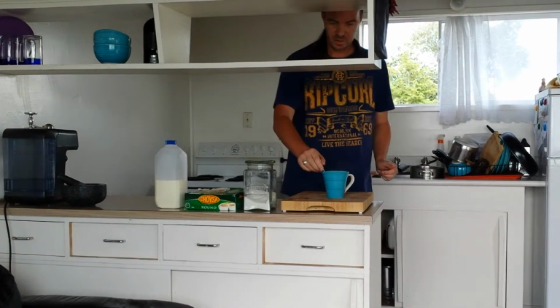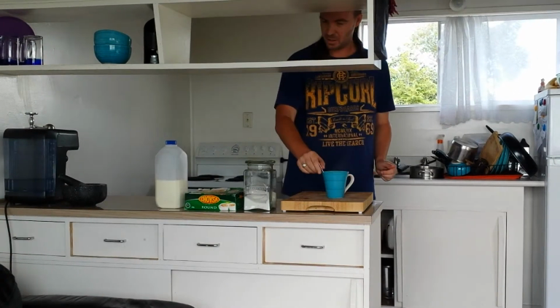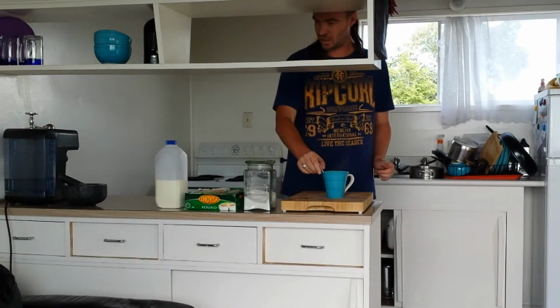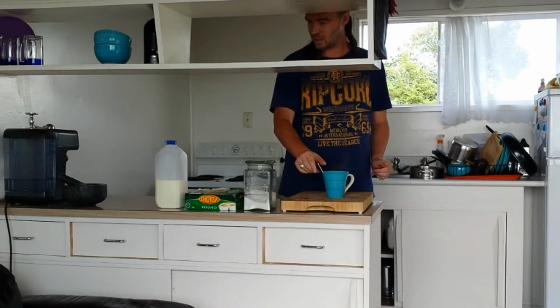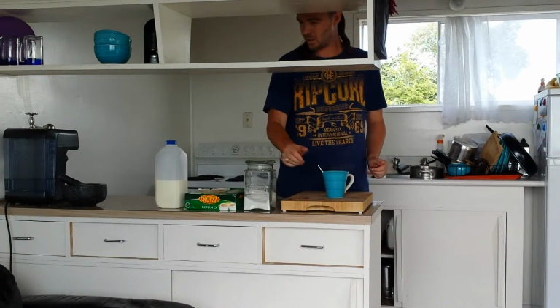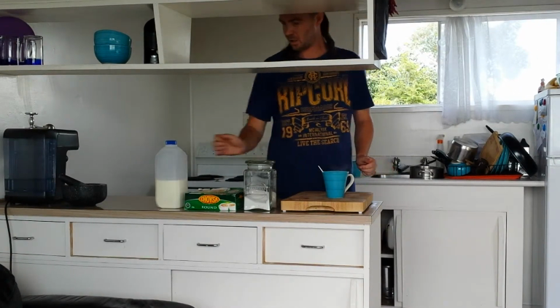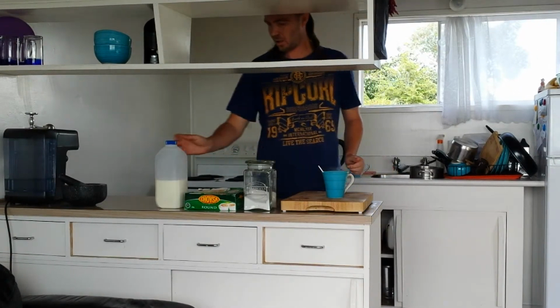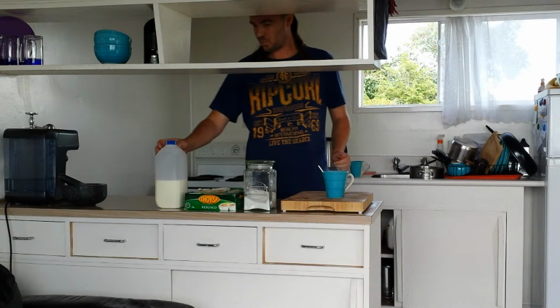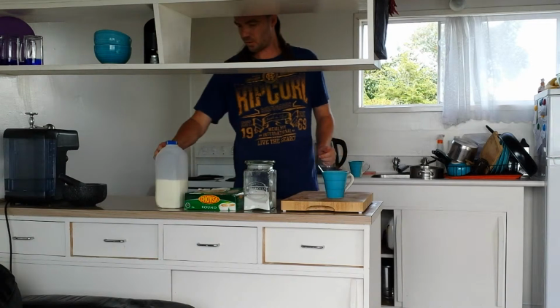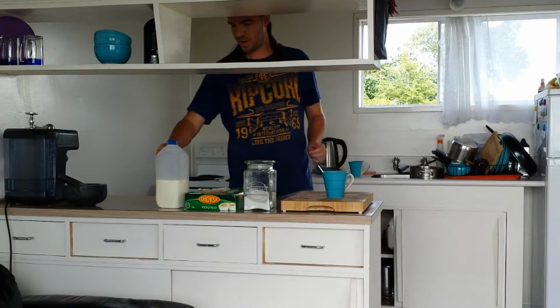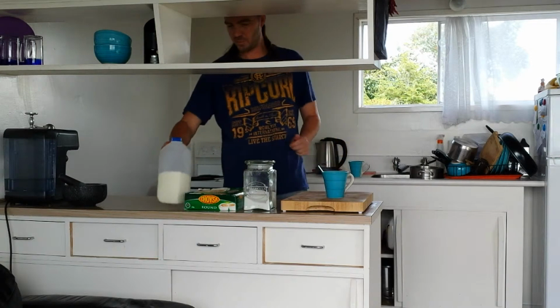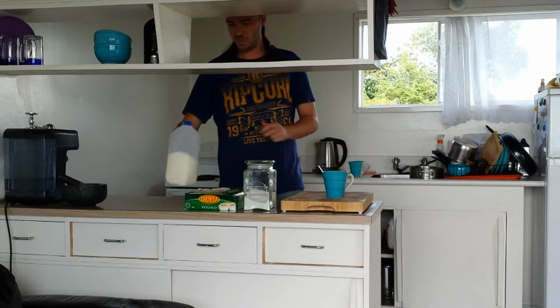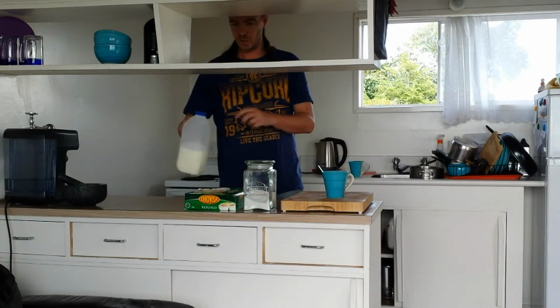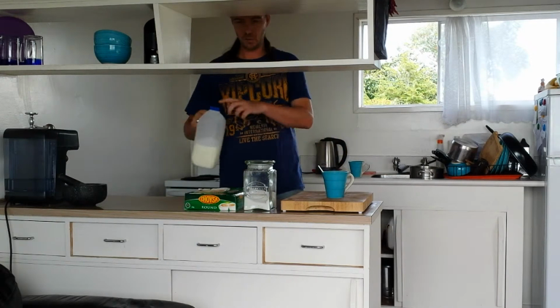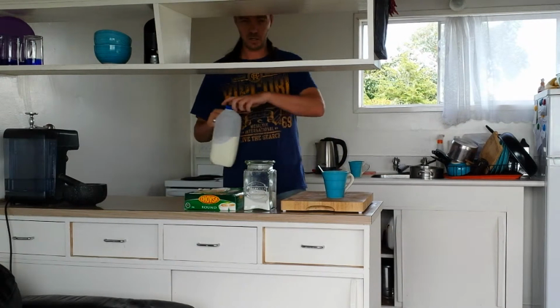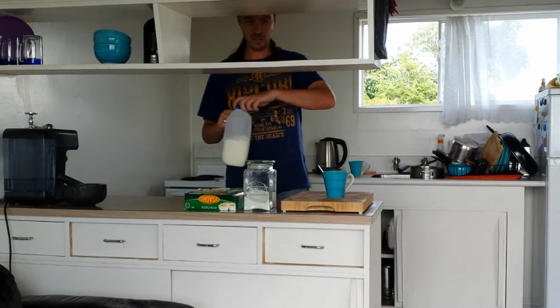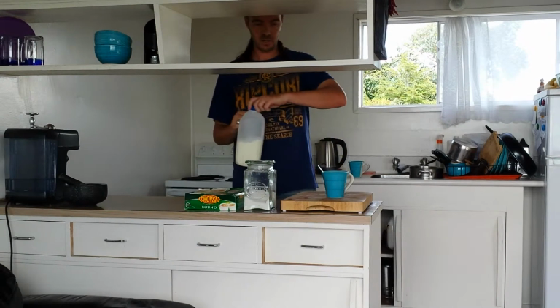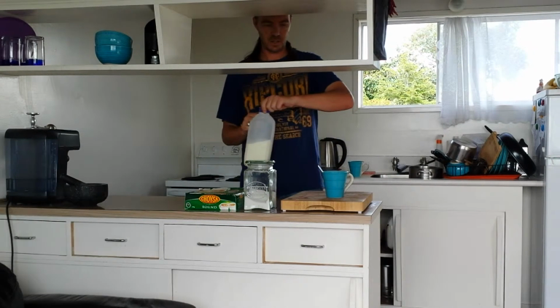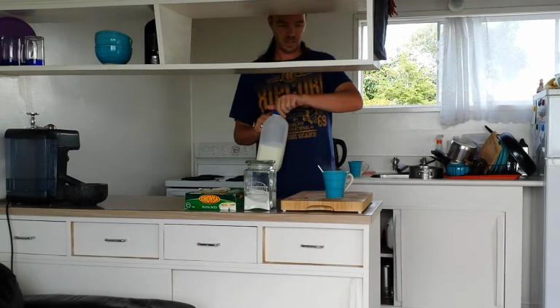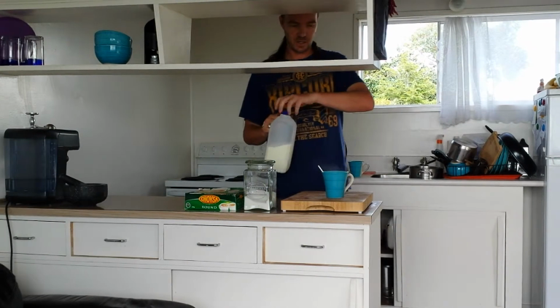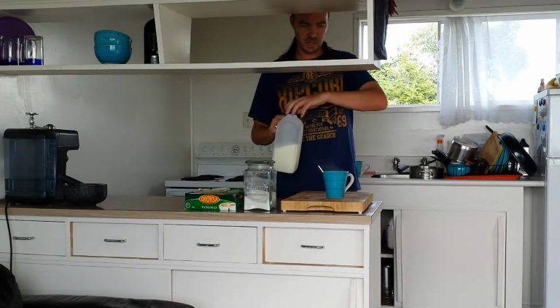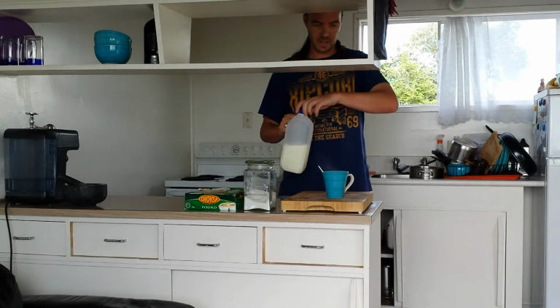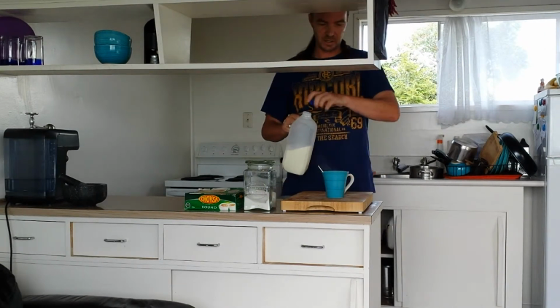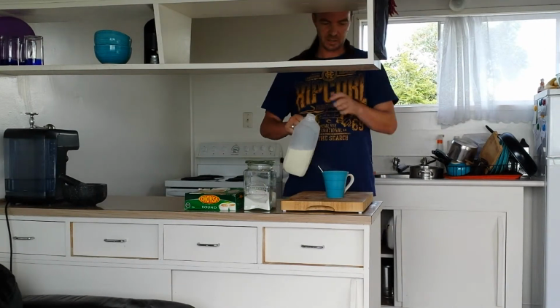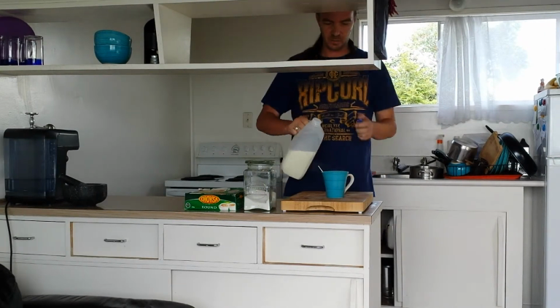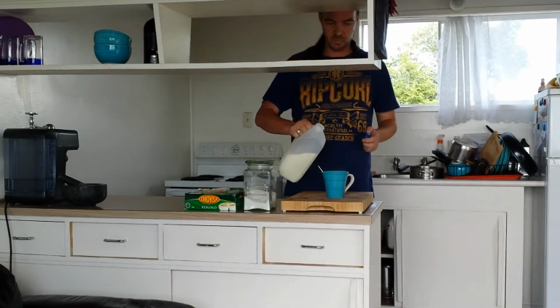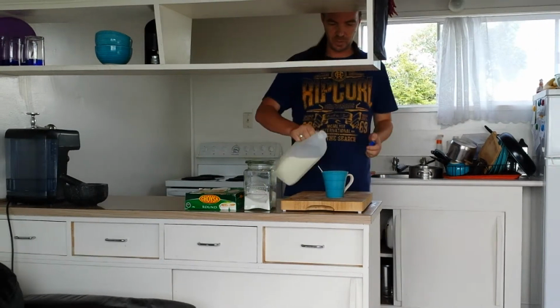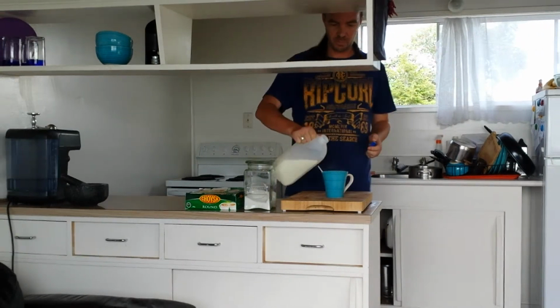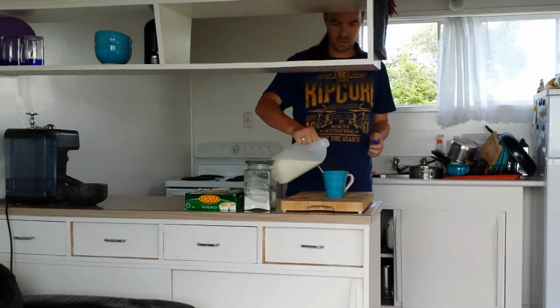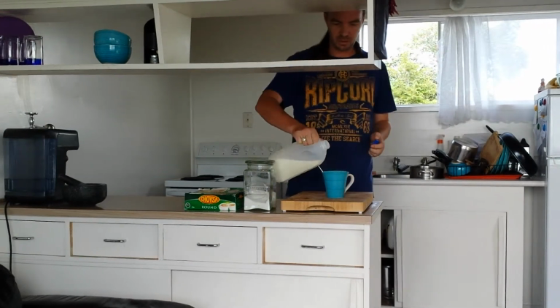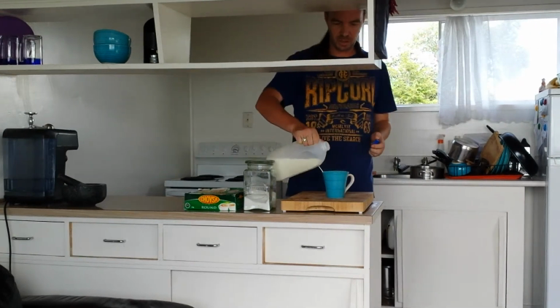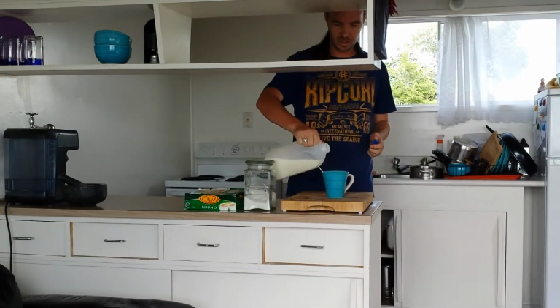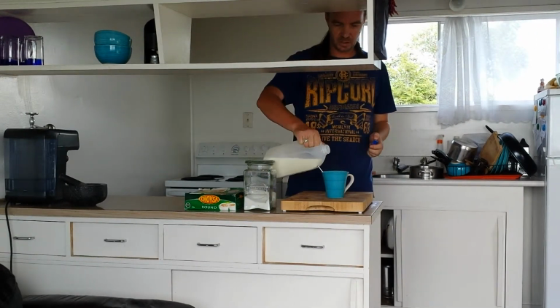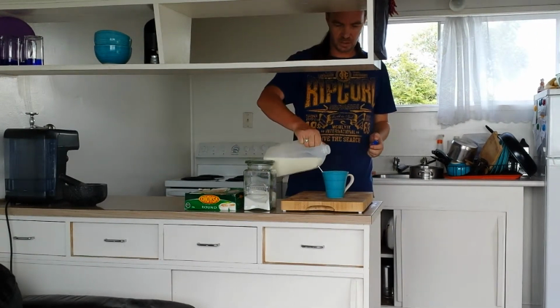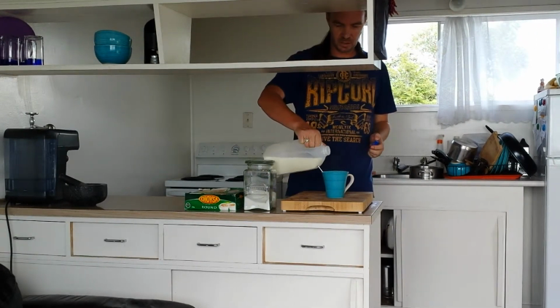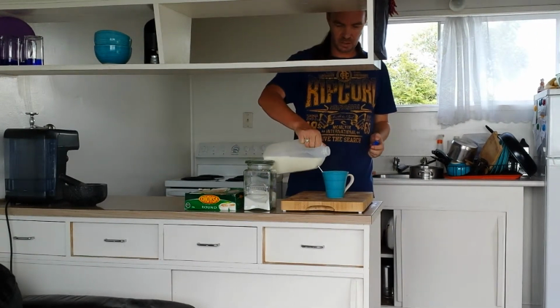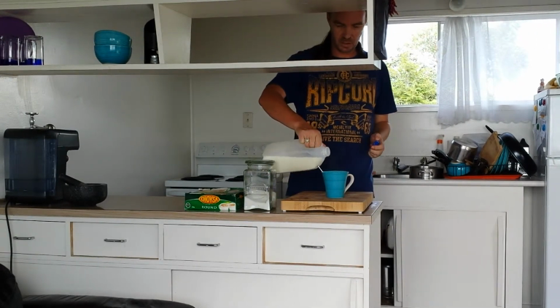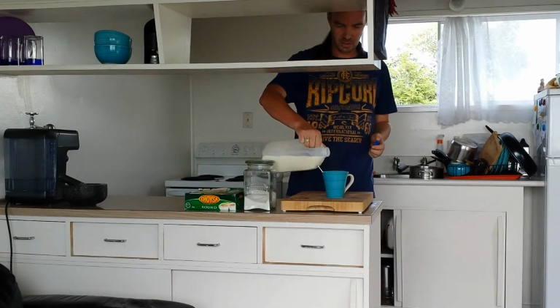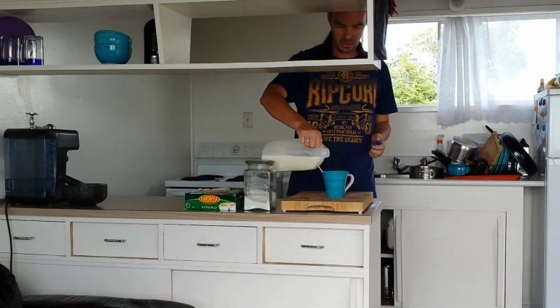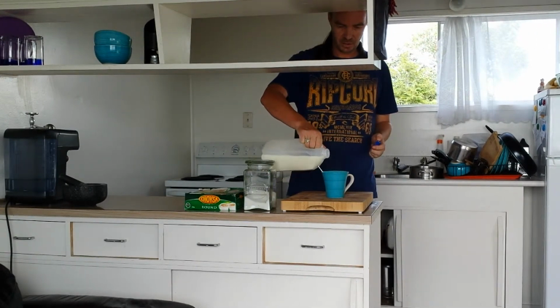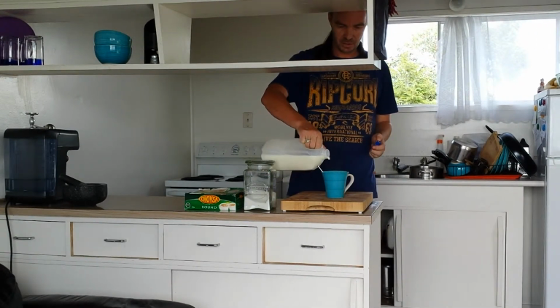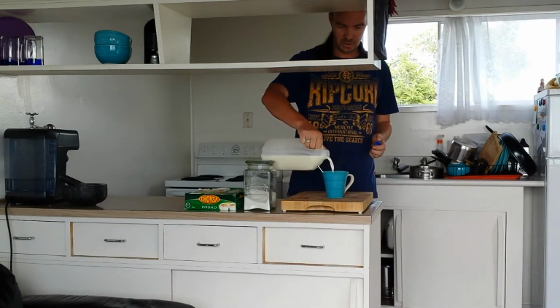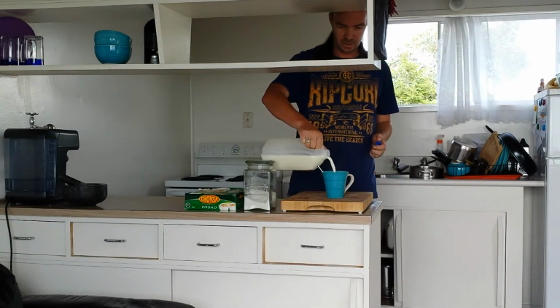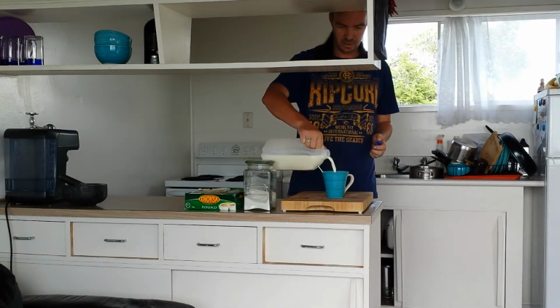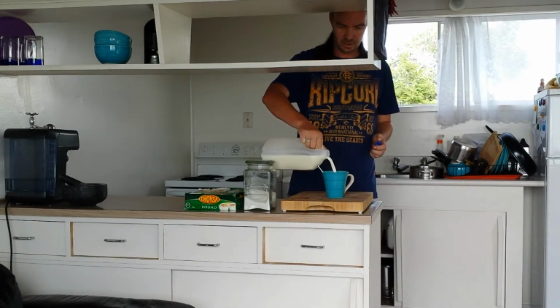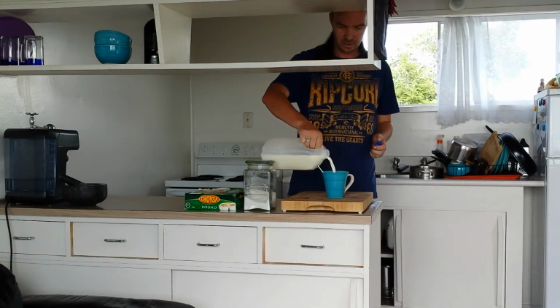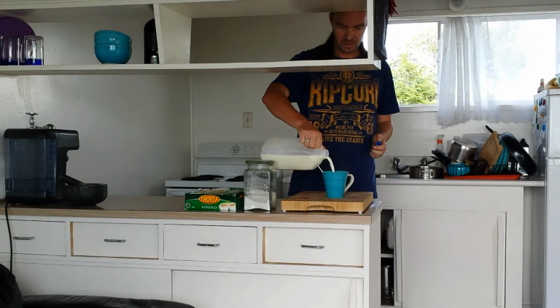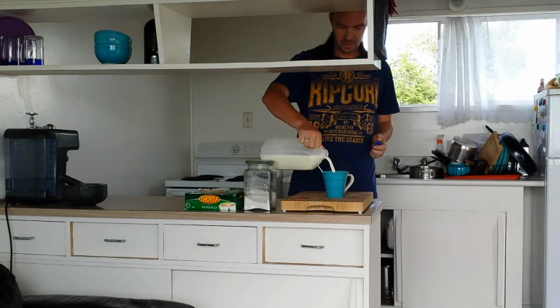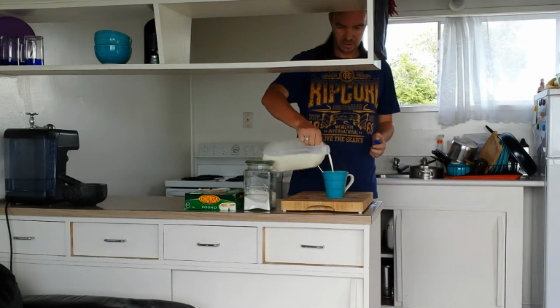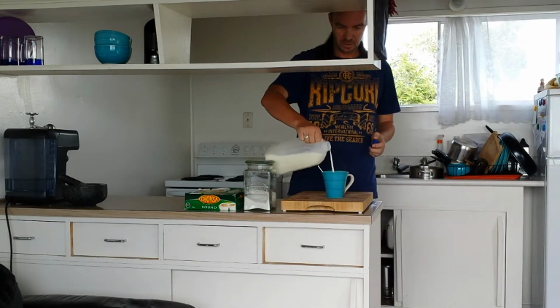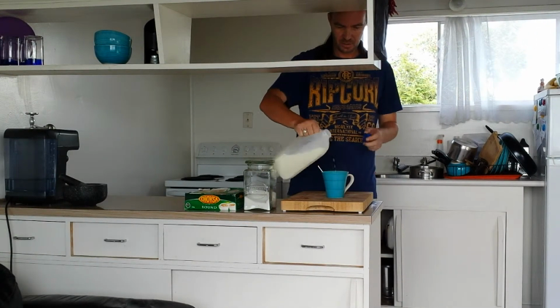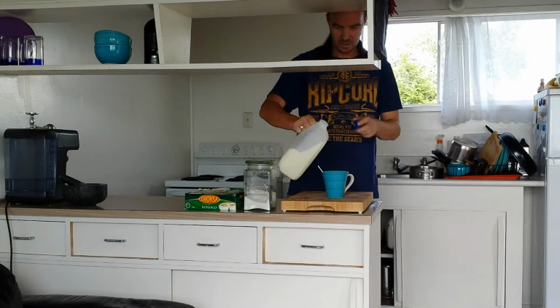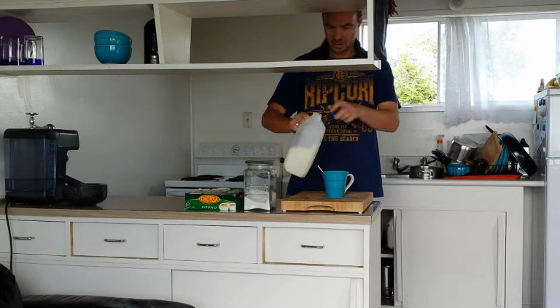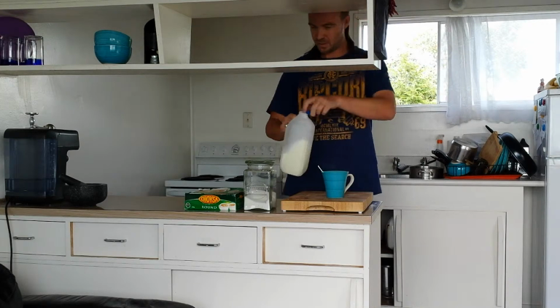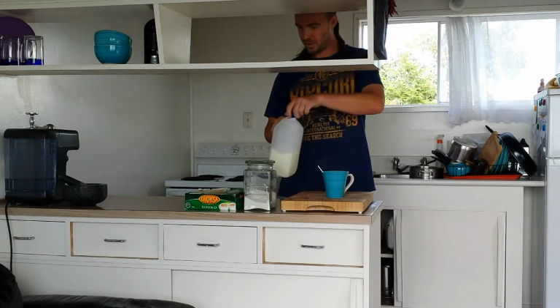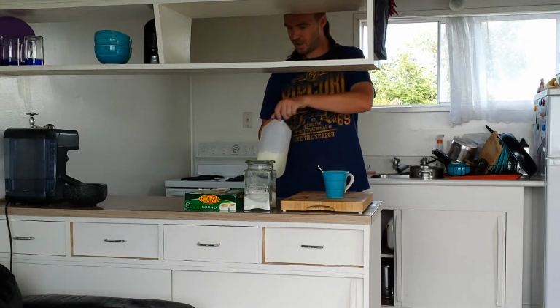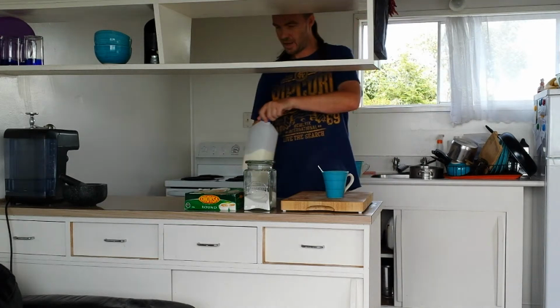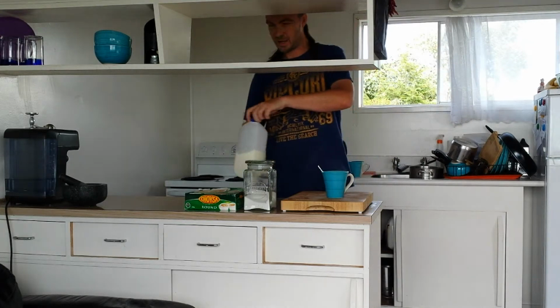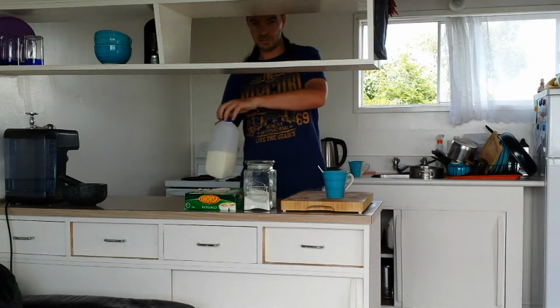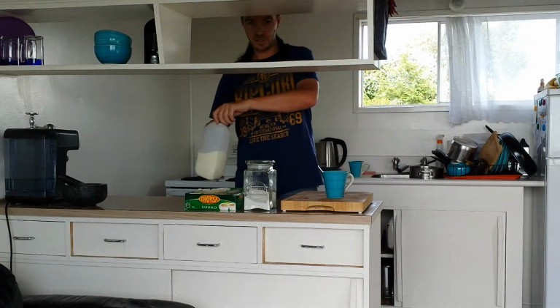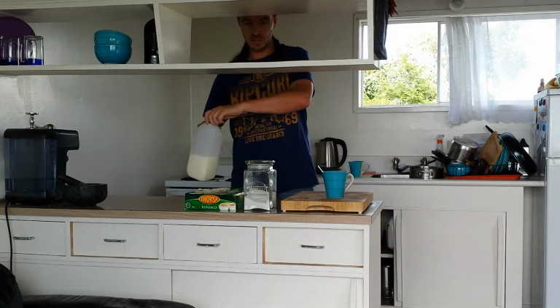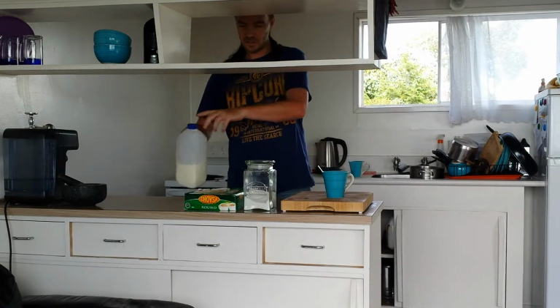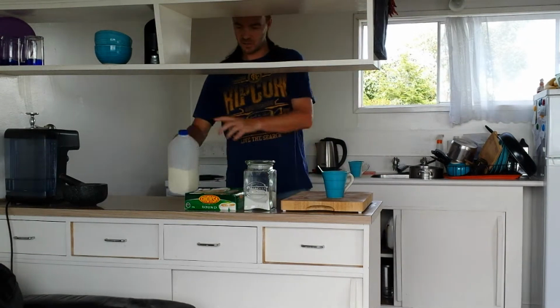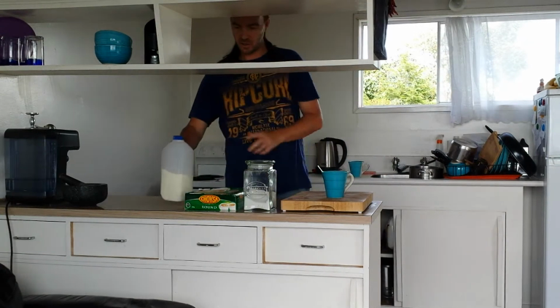Then I will grab the milk, add a little bit of milk, and give it a stir.